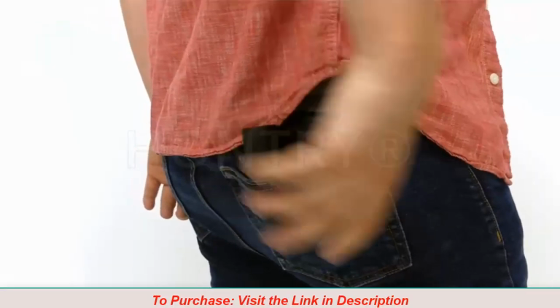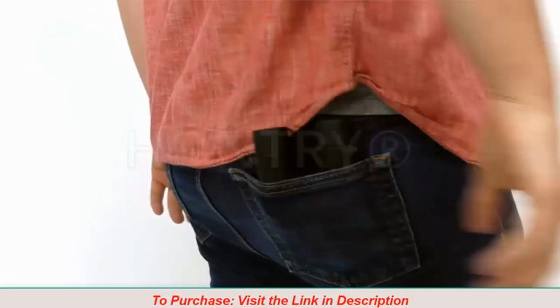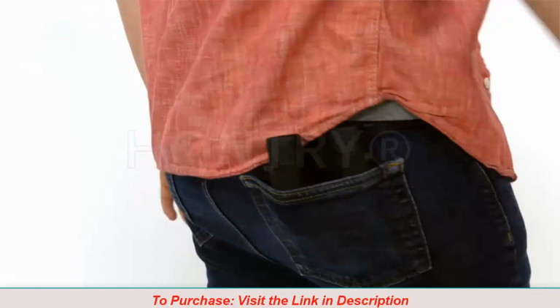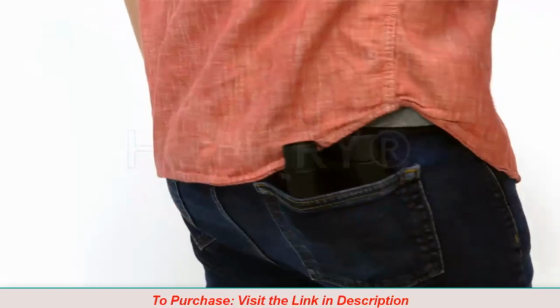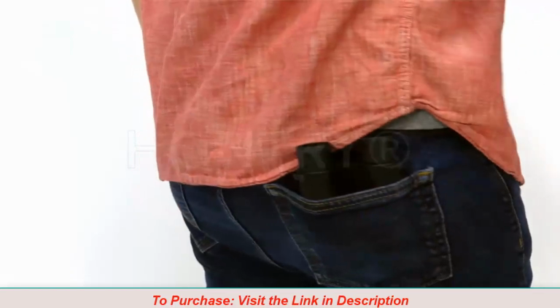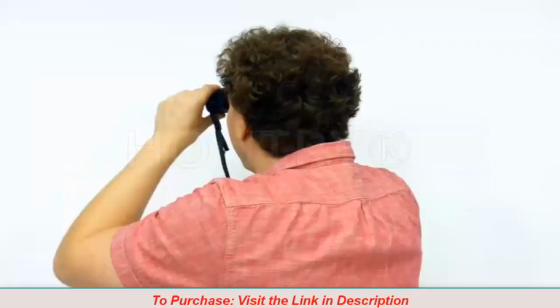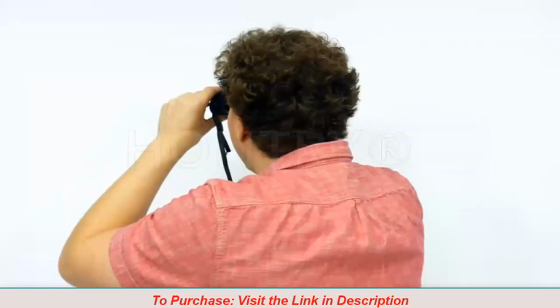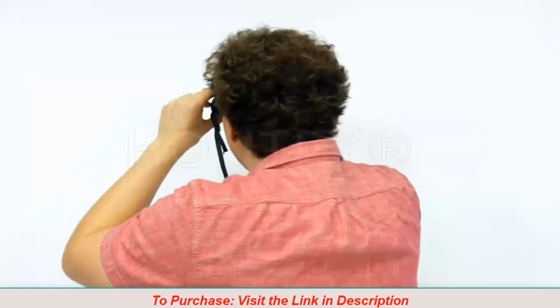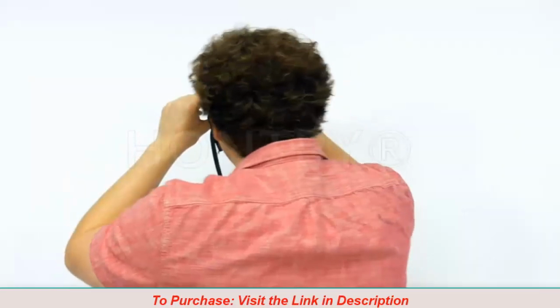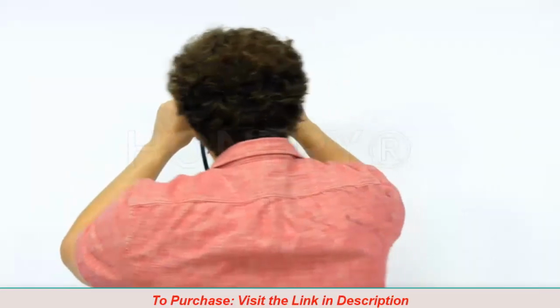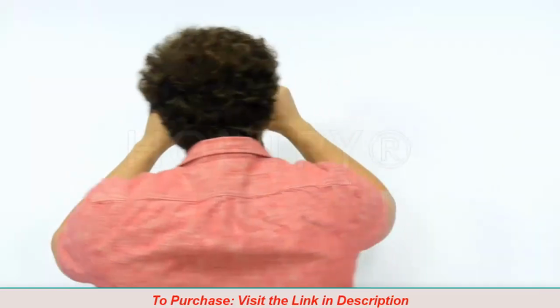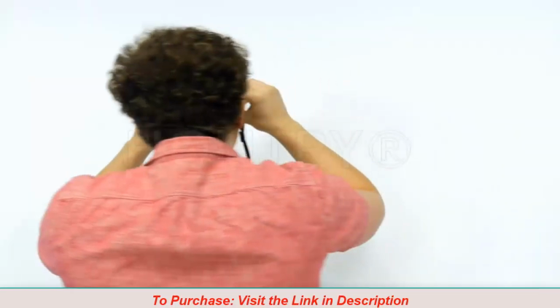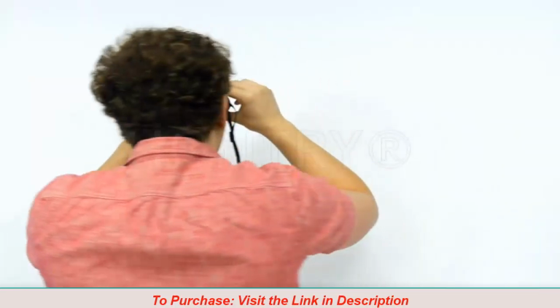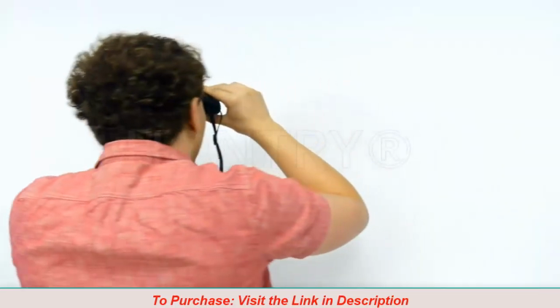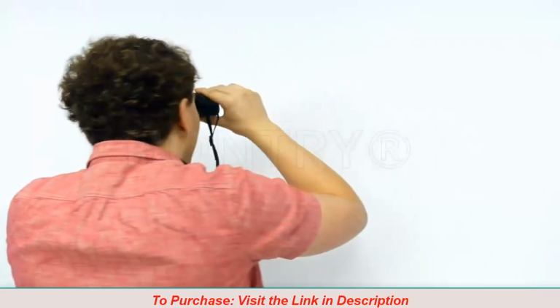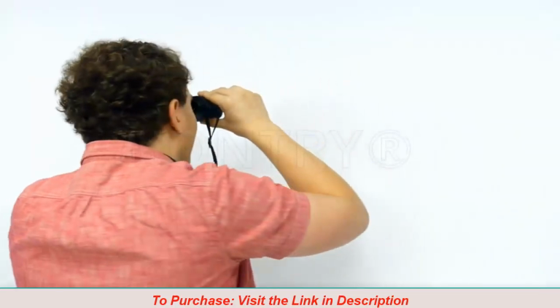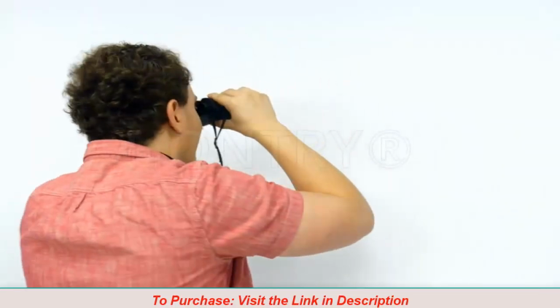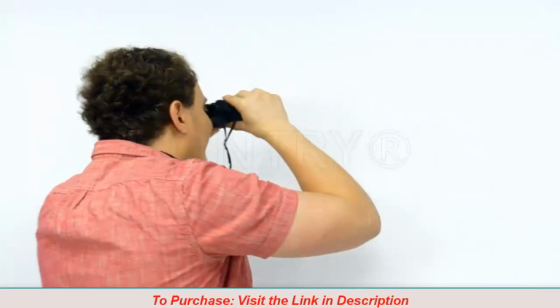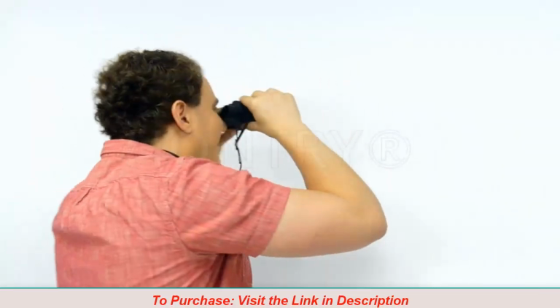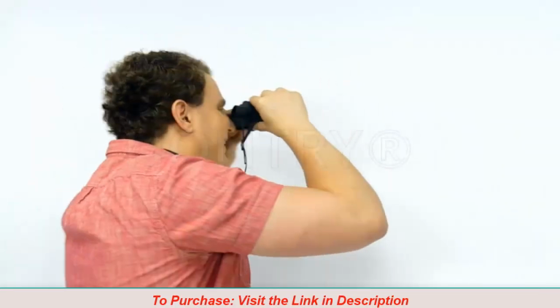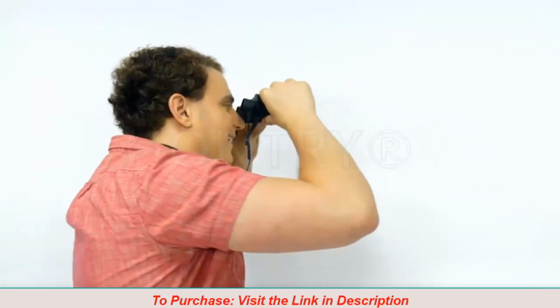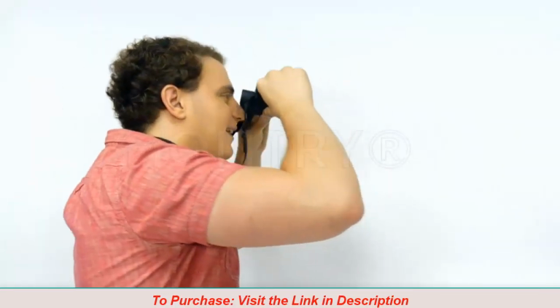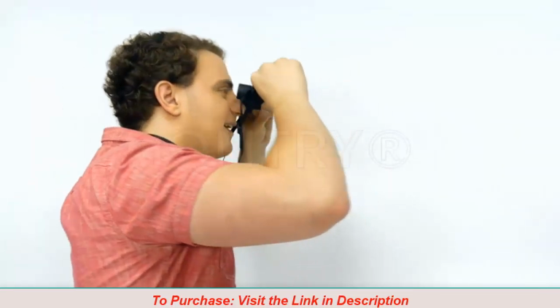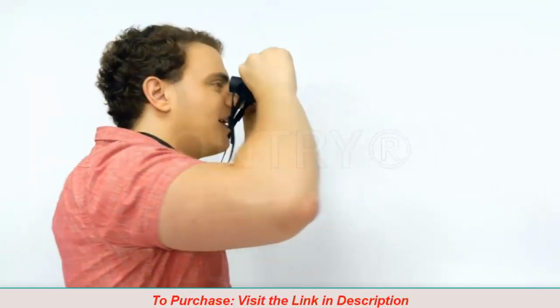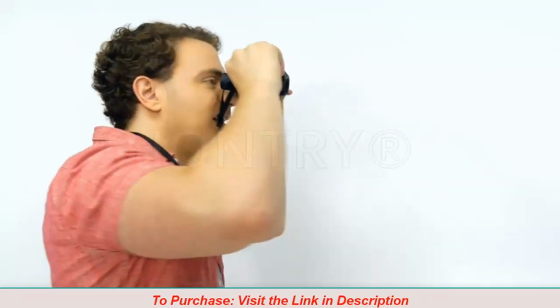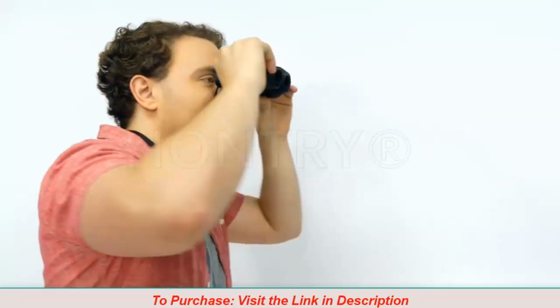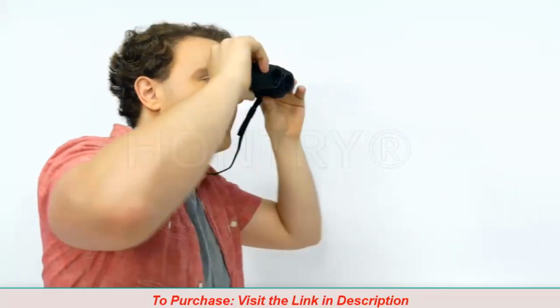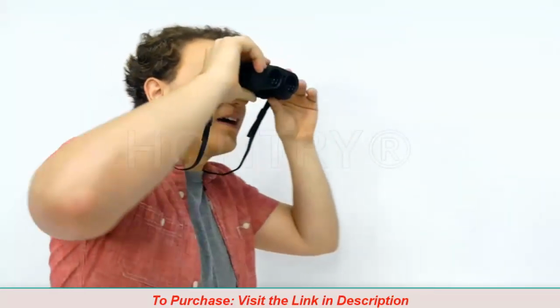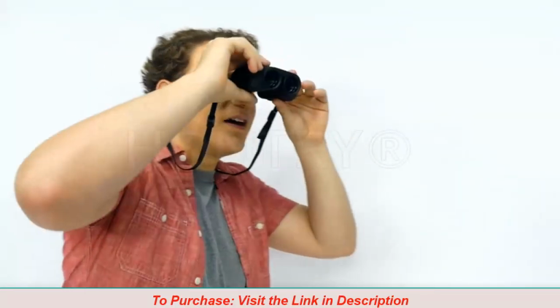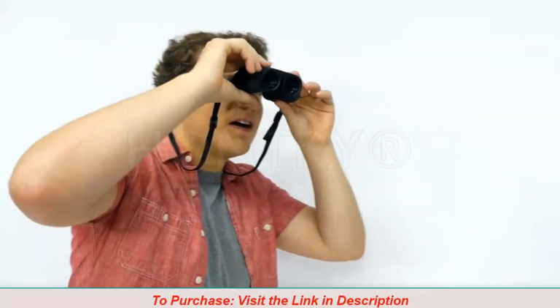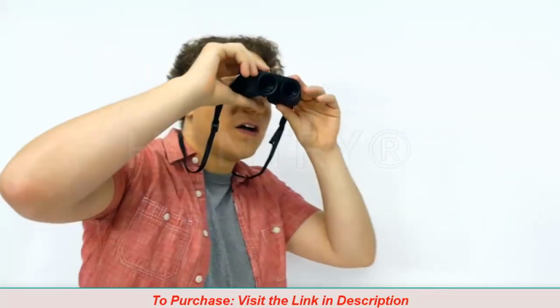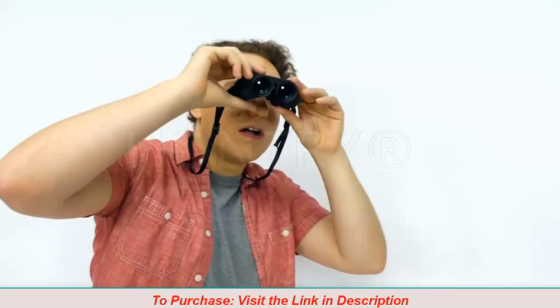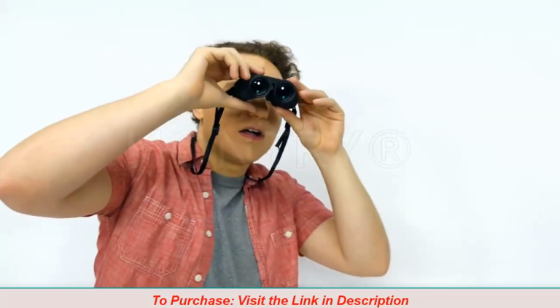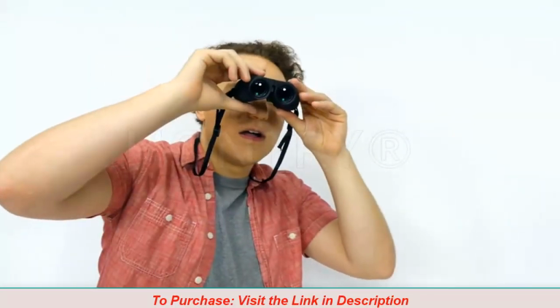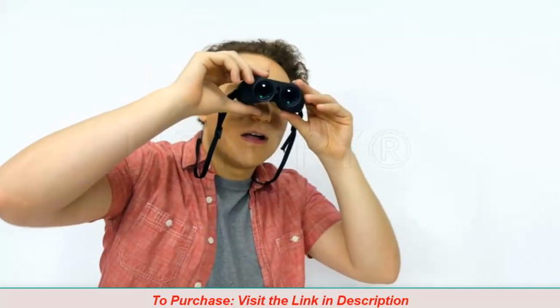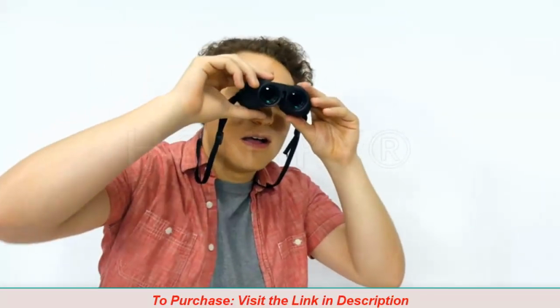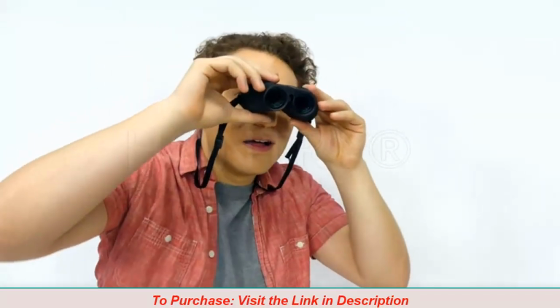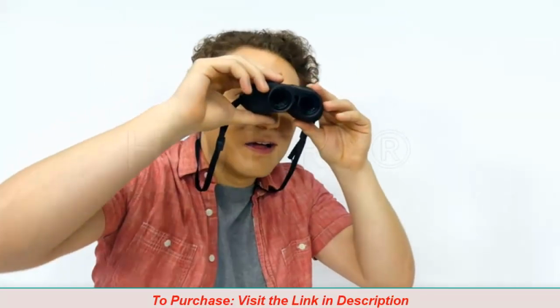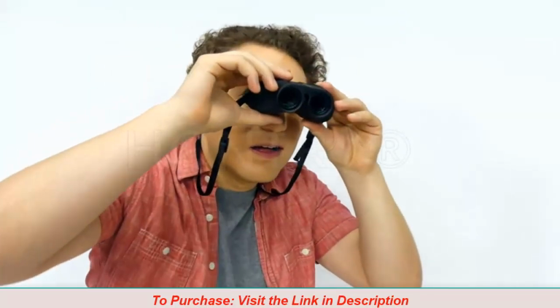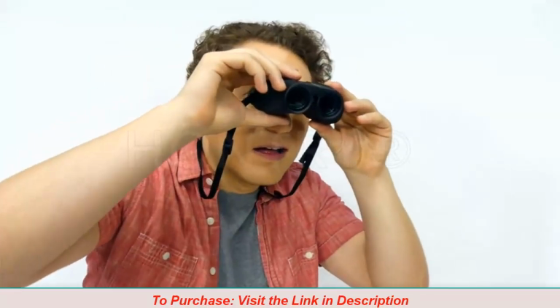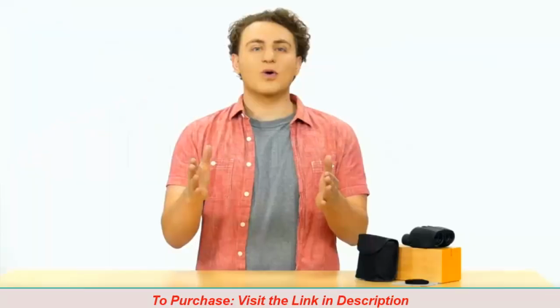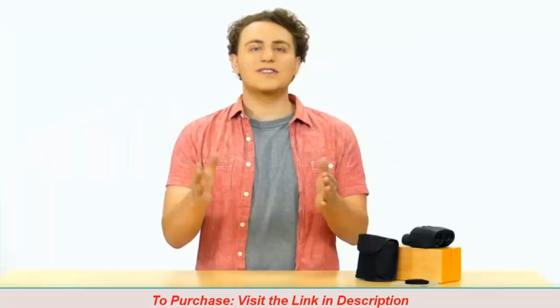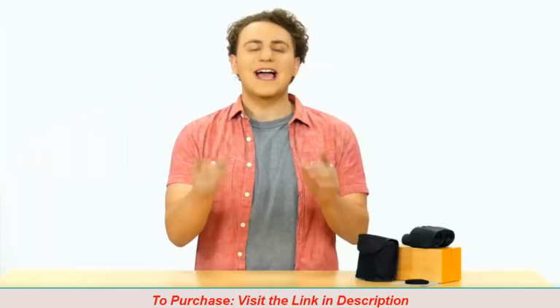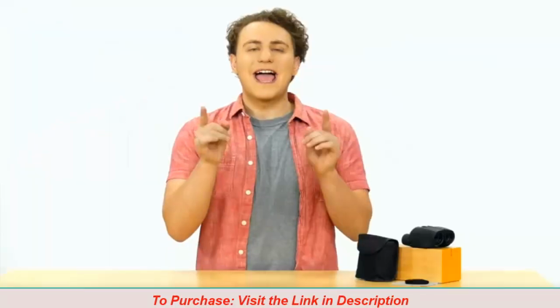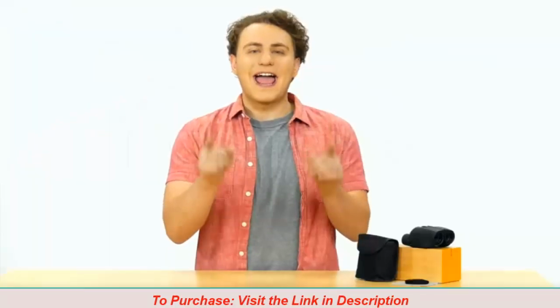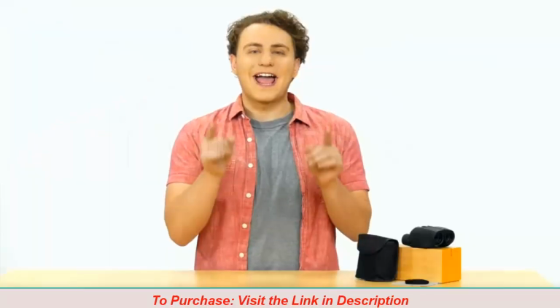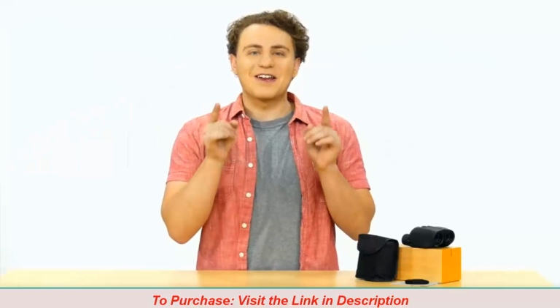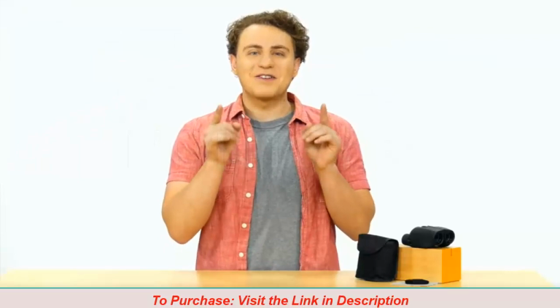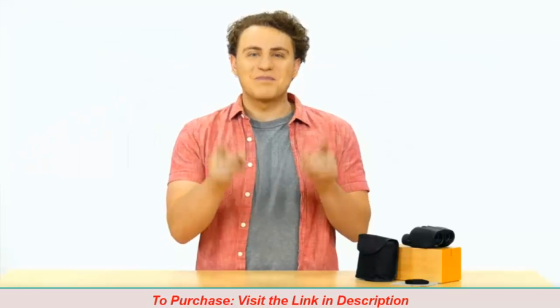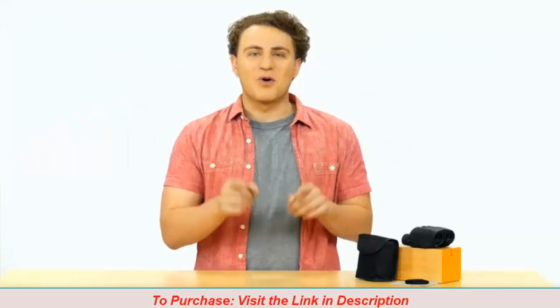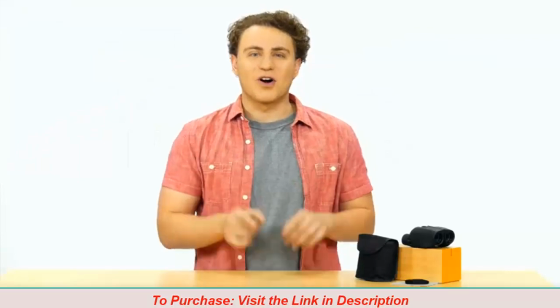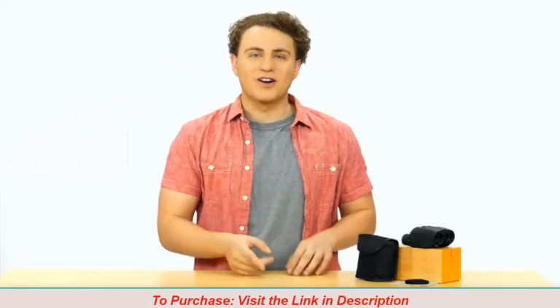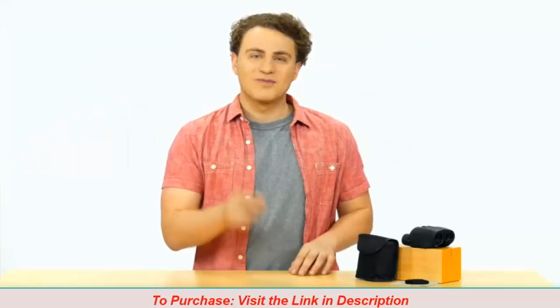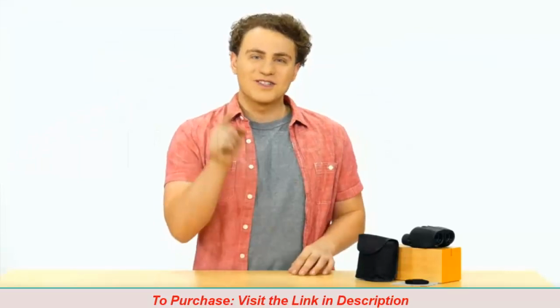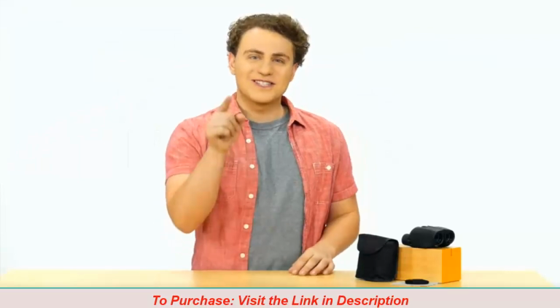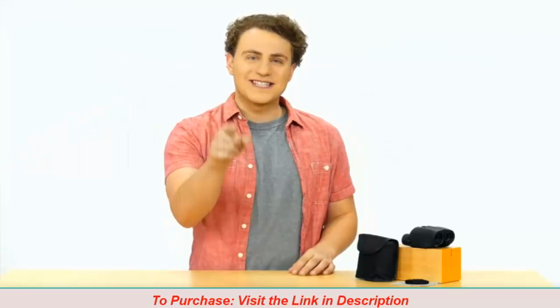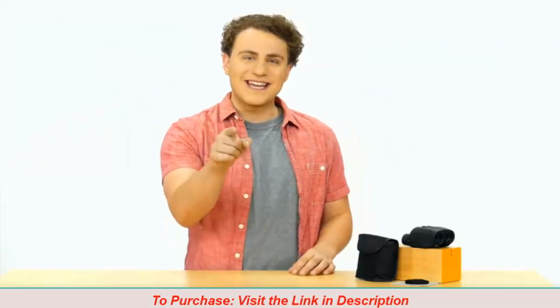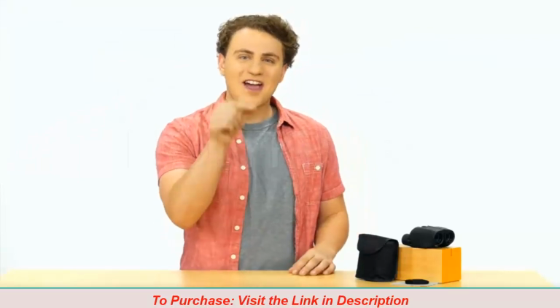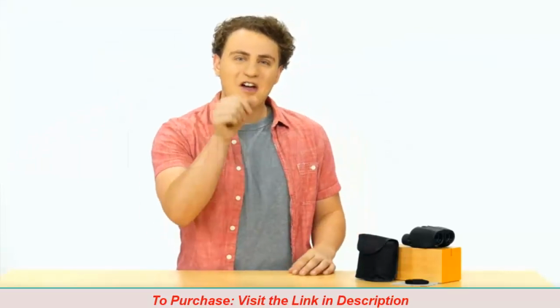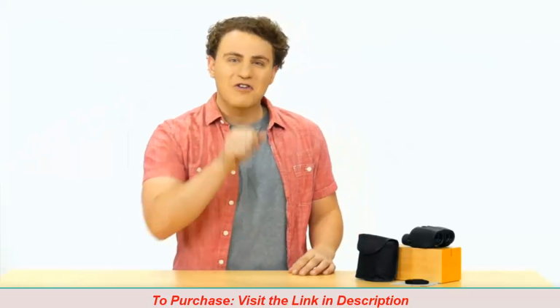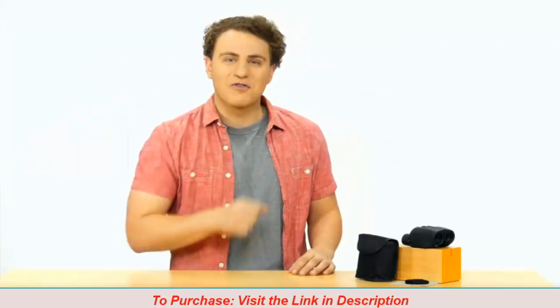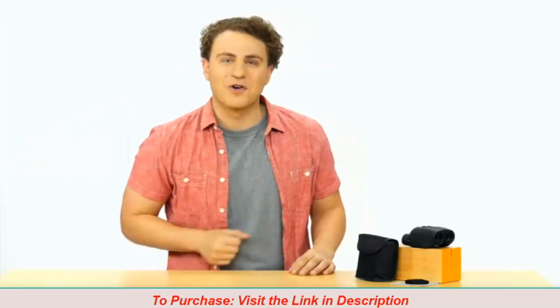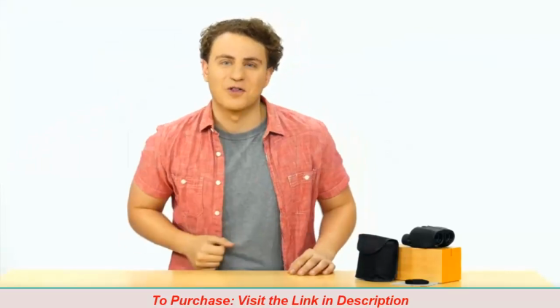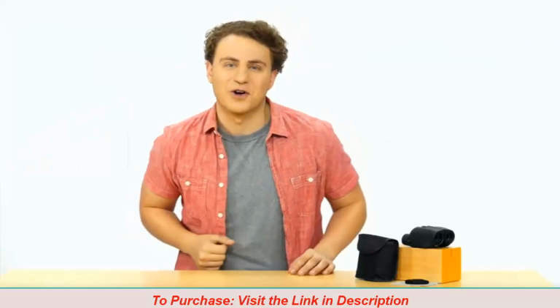Great for bird watchers, hunters, hikers, spectators, theater goers and more. See further.